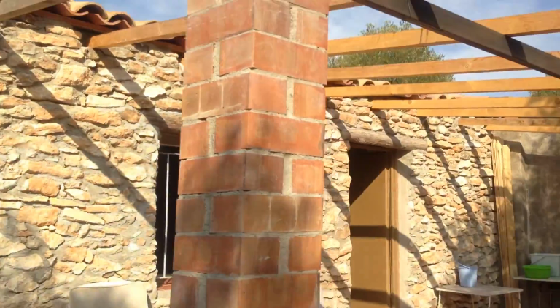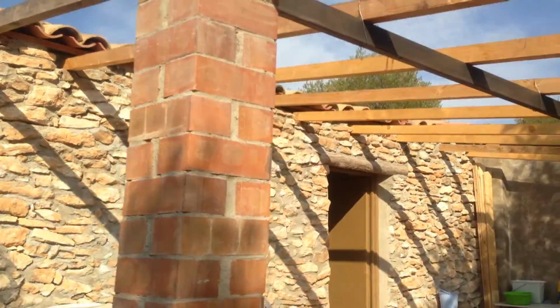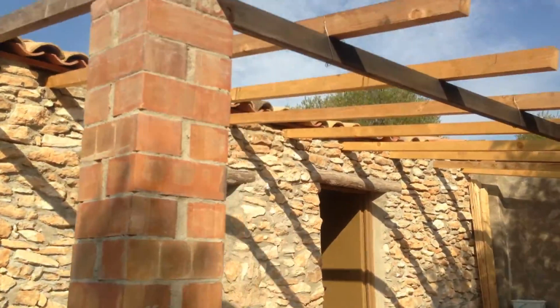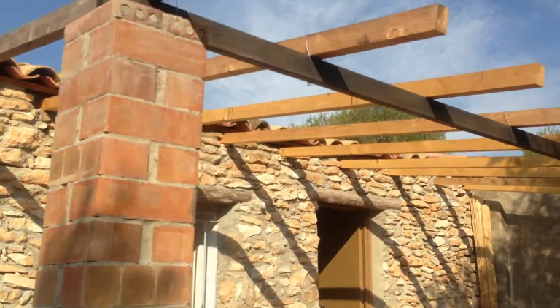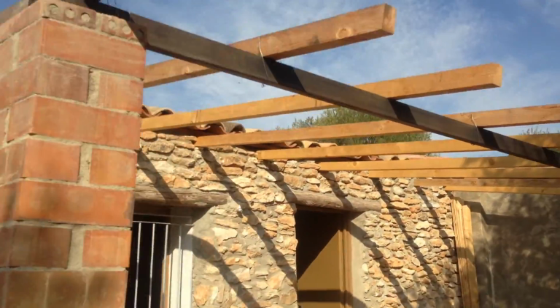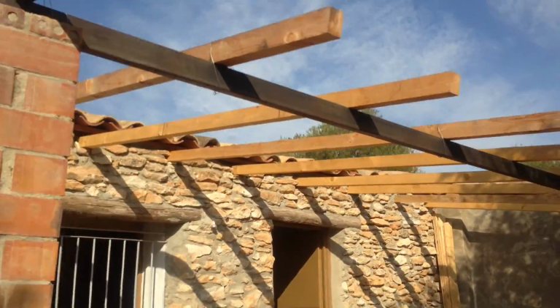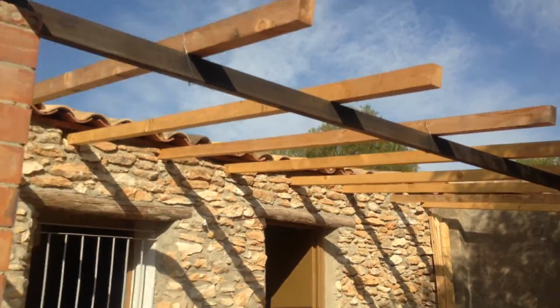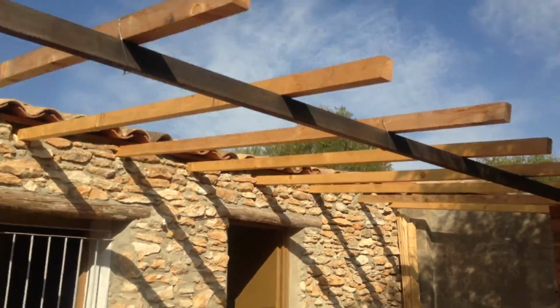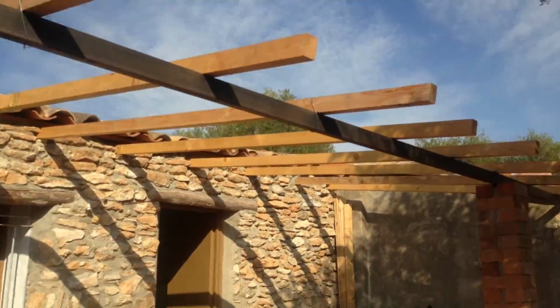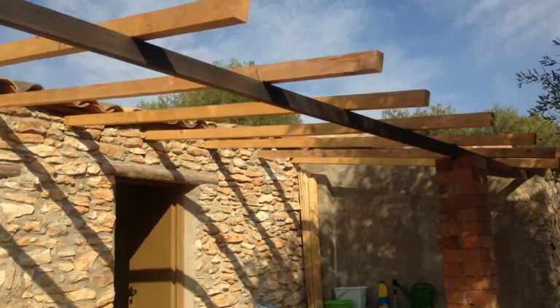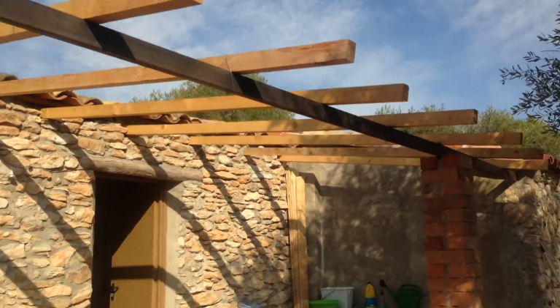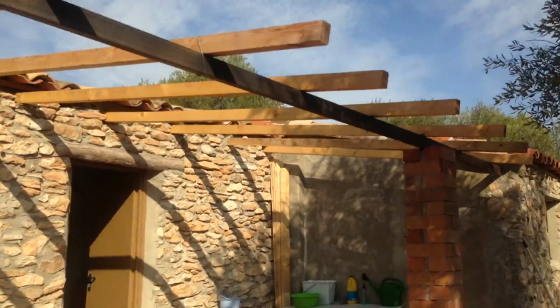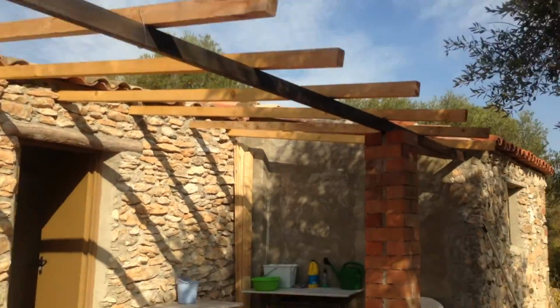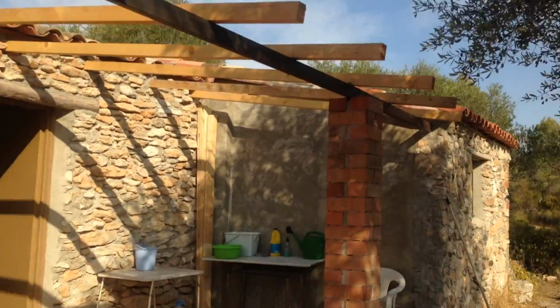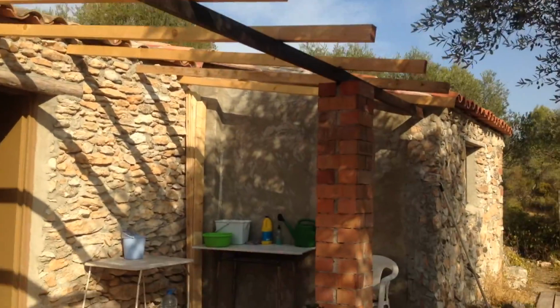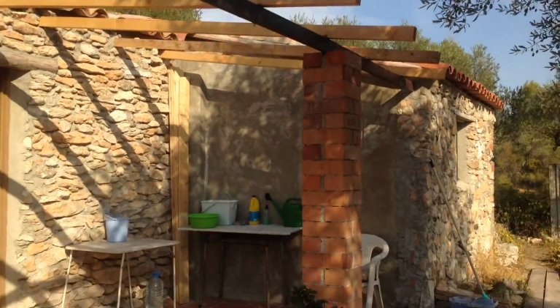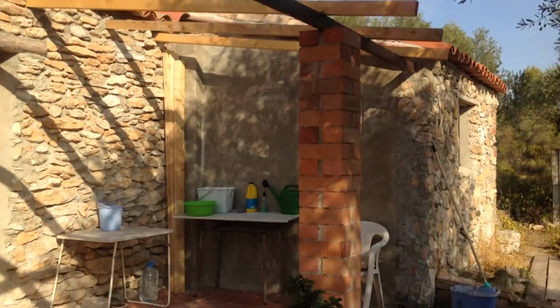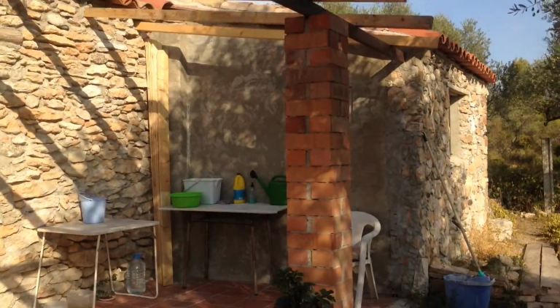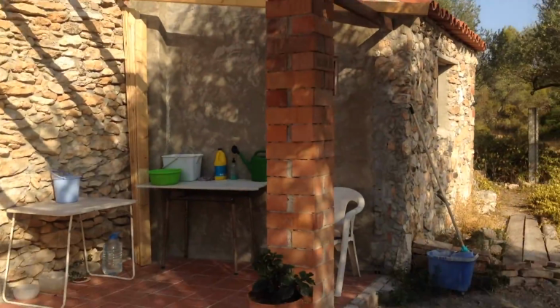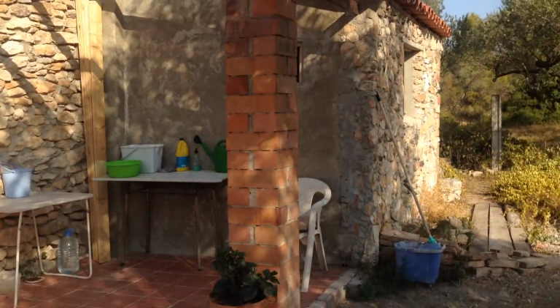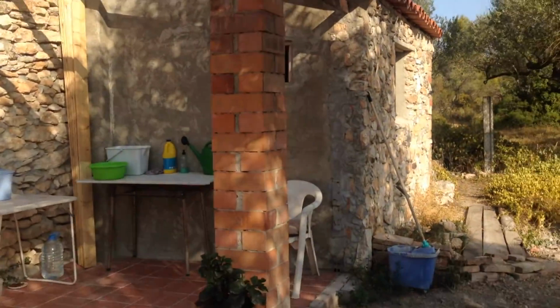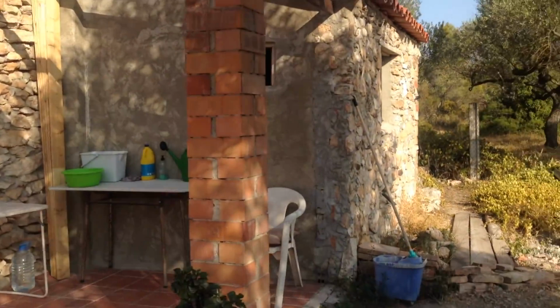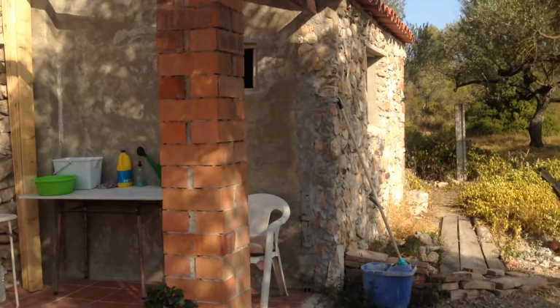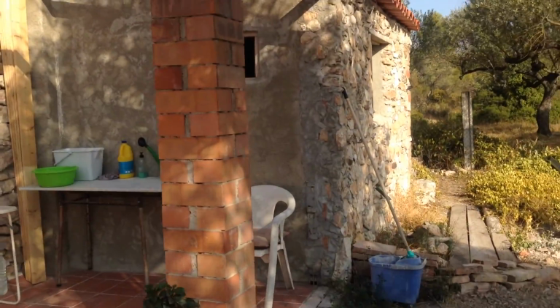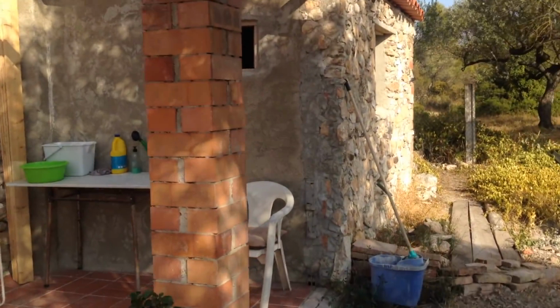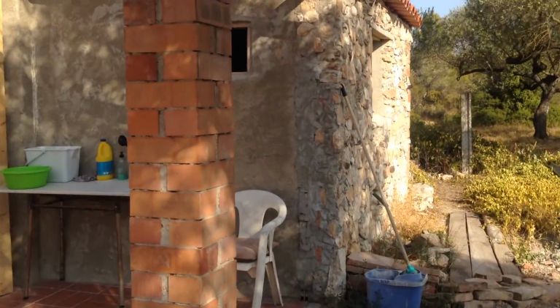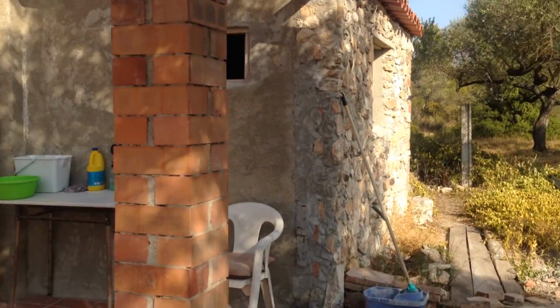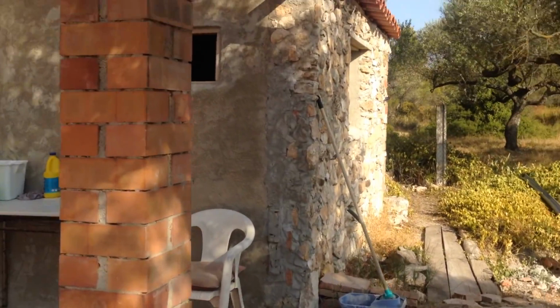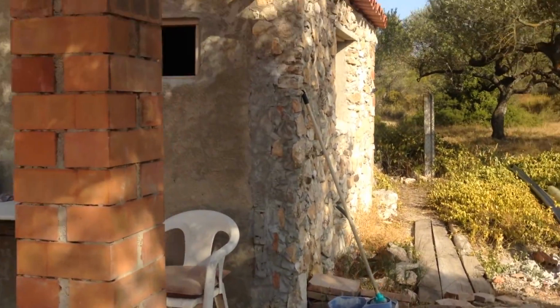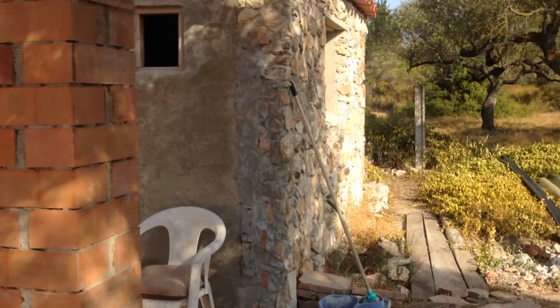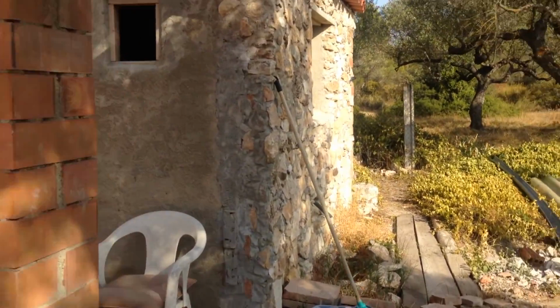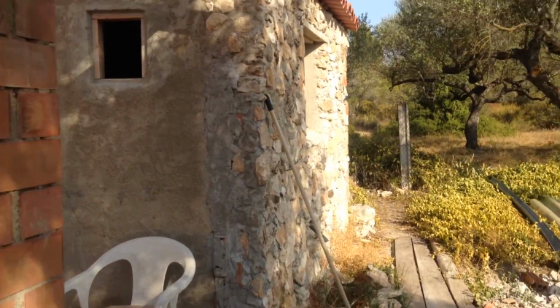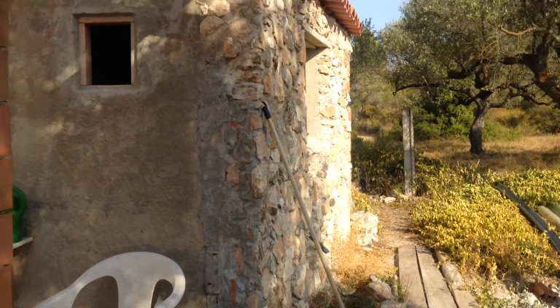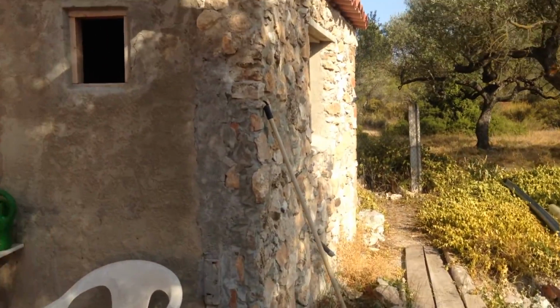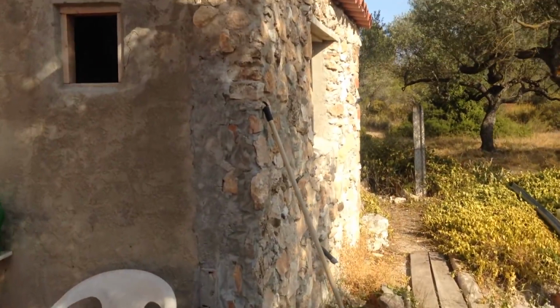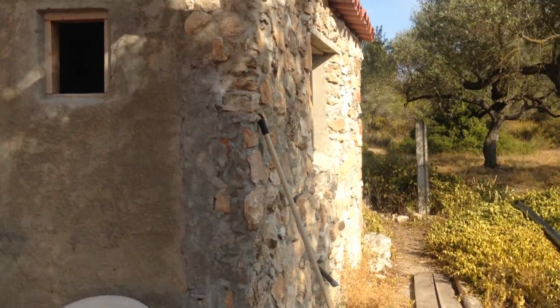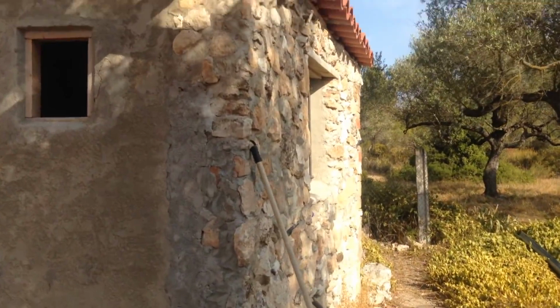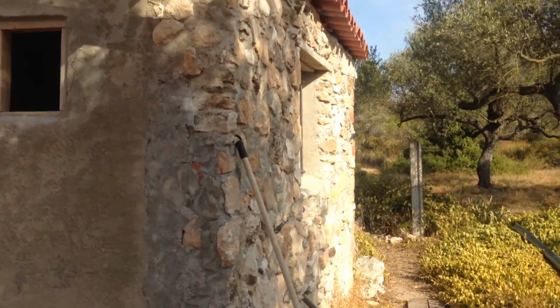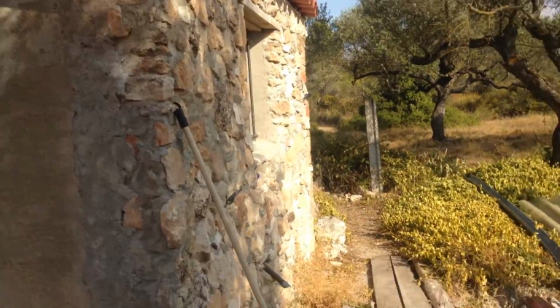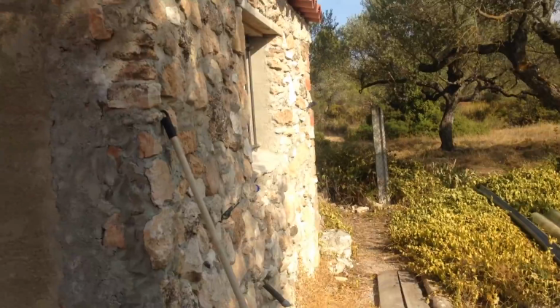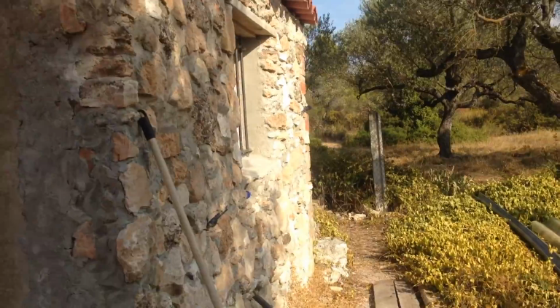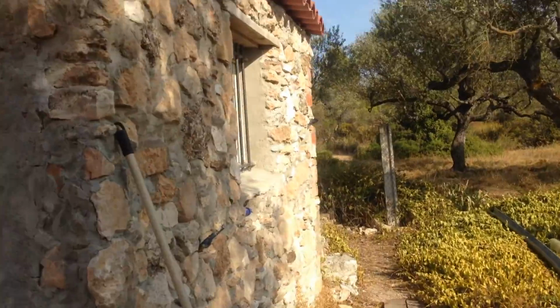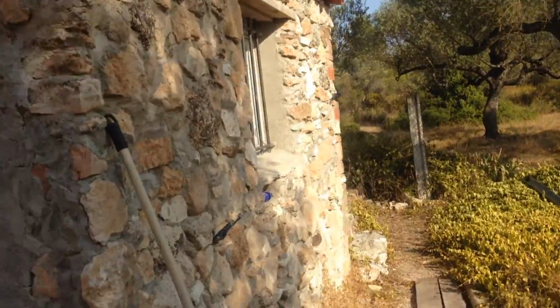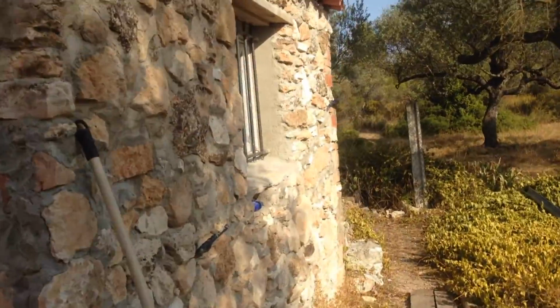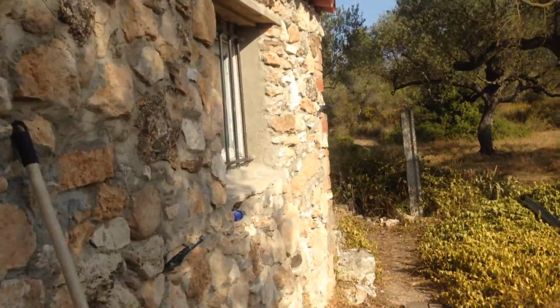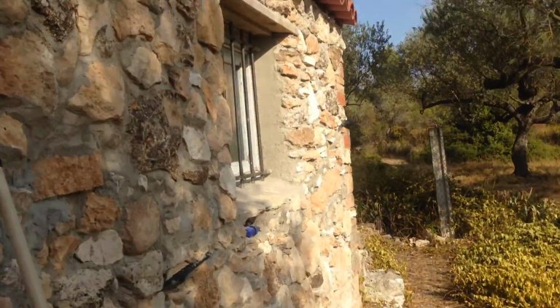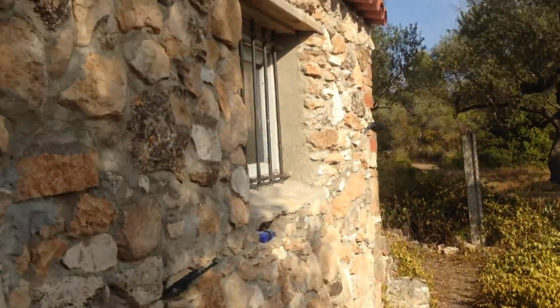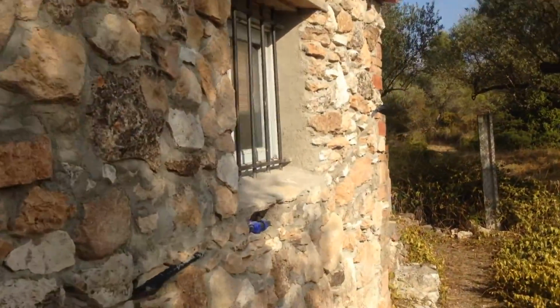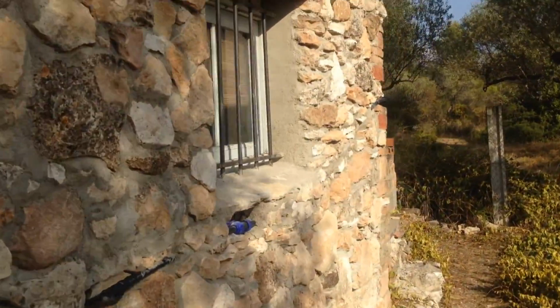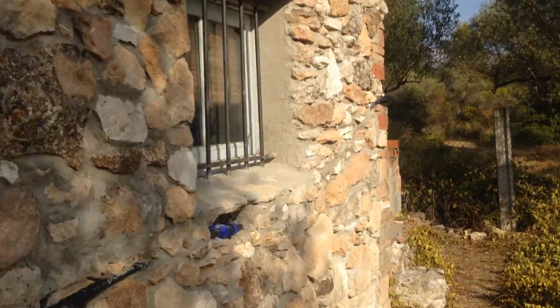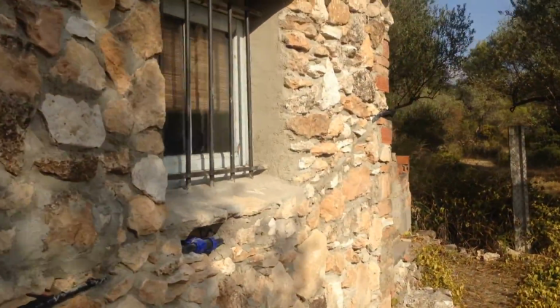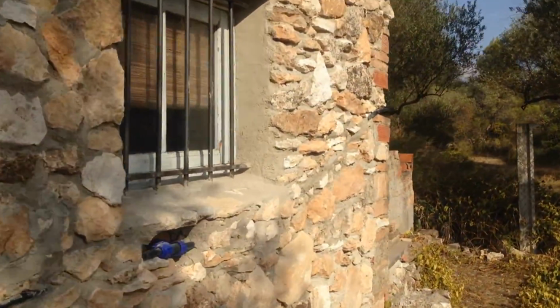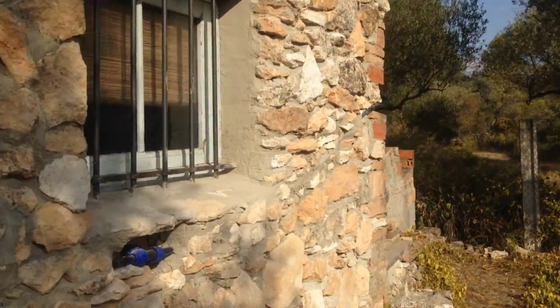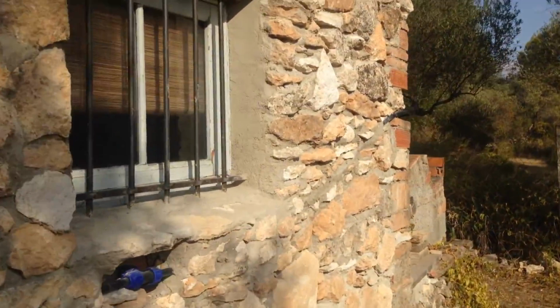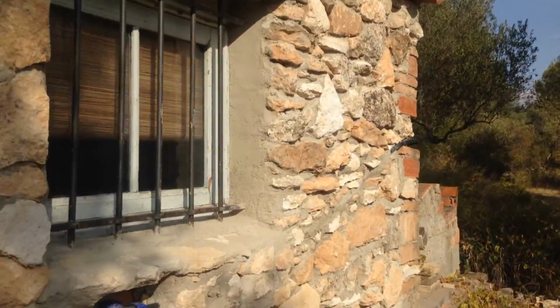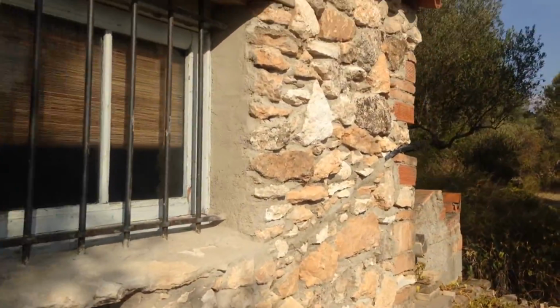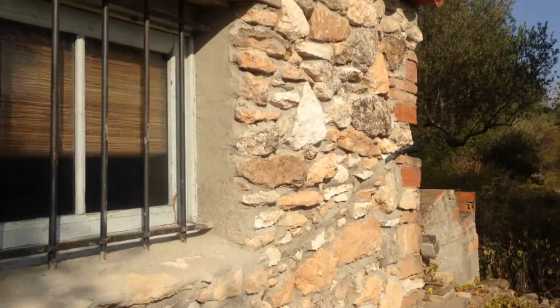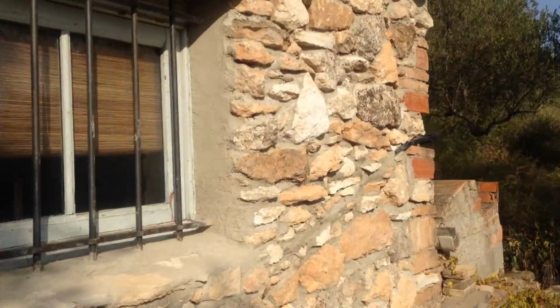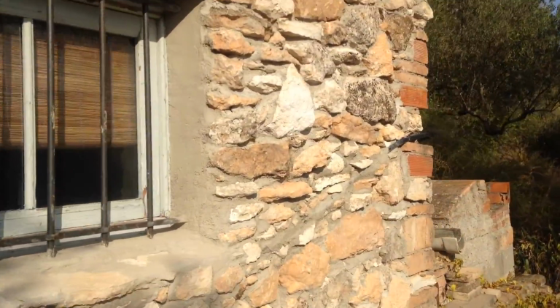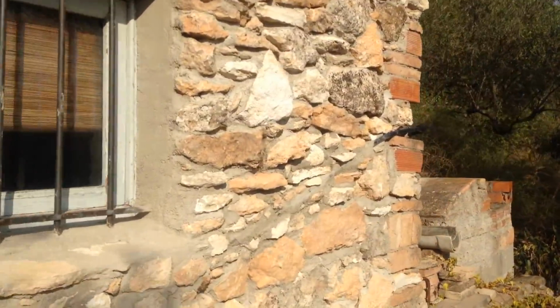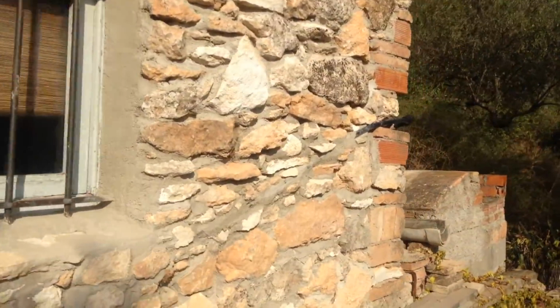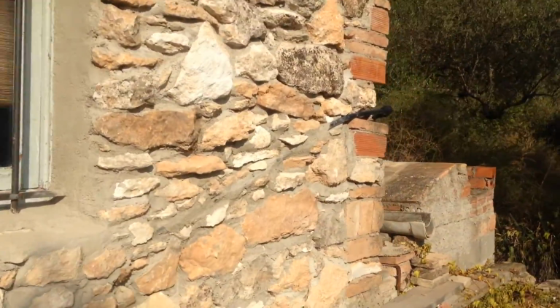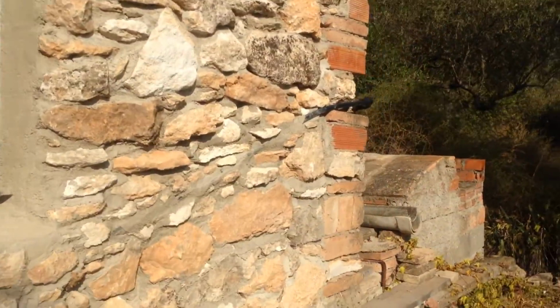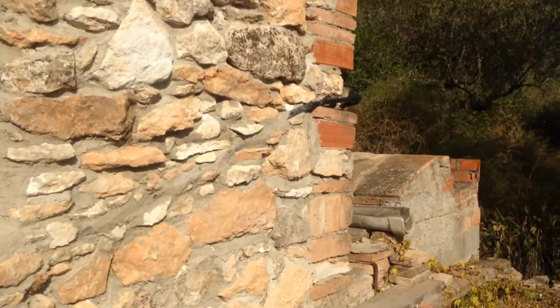The porch needs finishing. I think the owners basically ran out of funds.